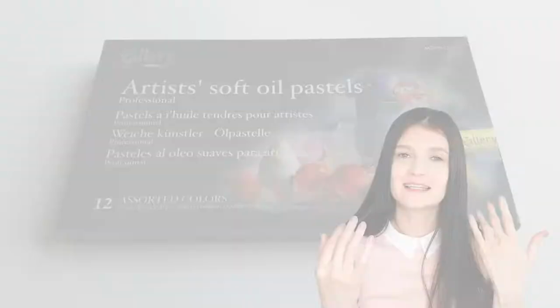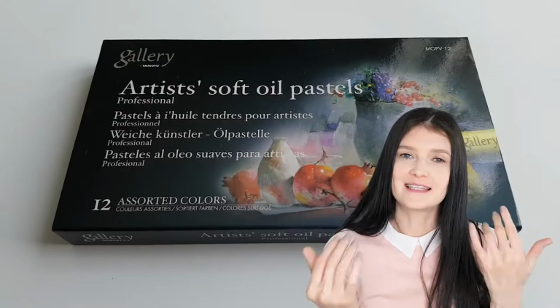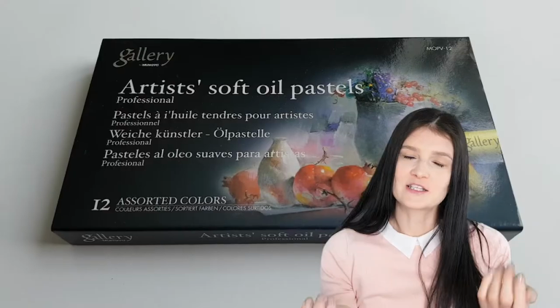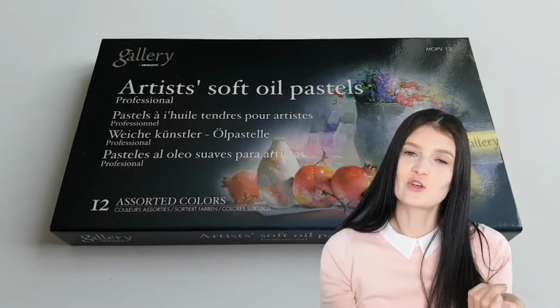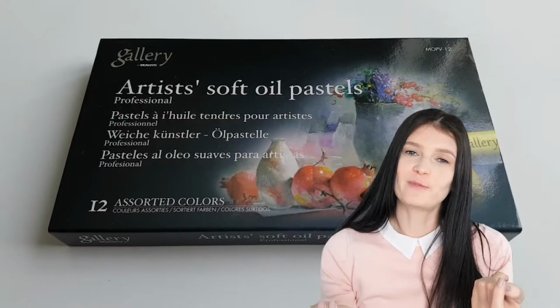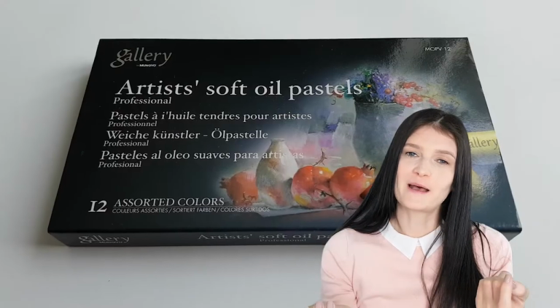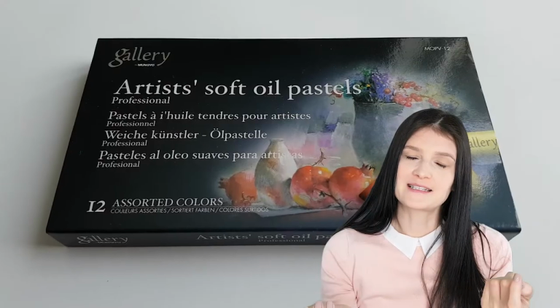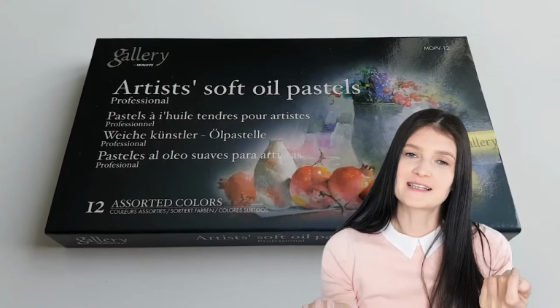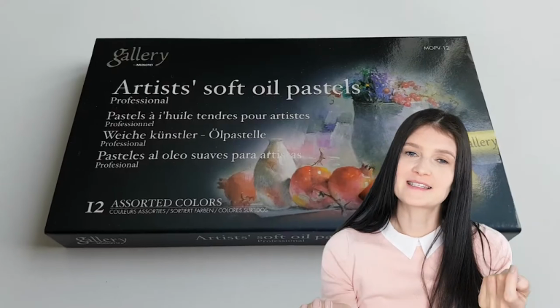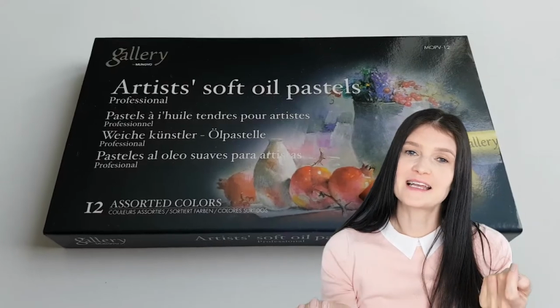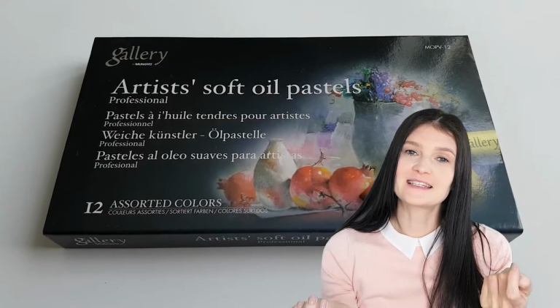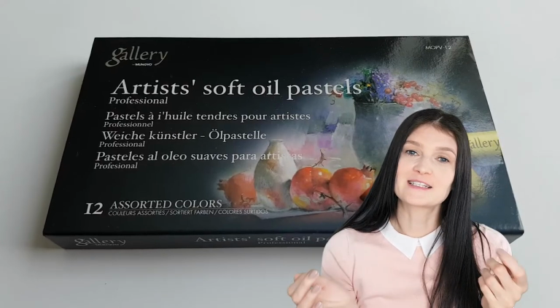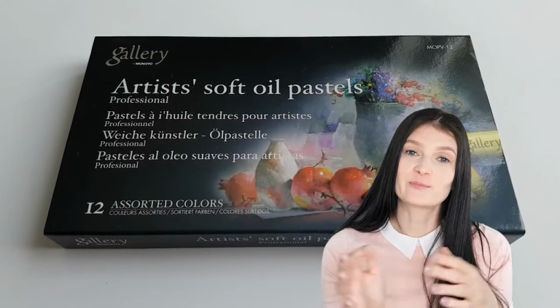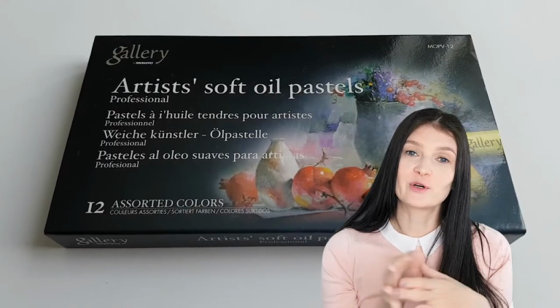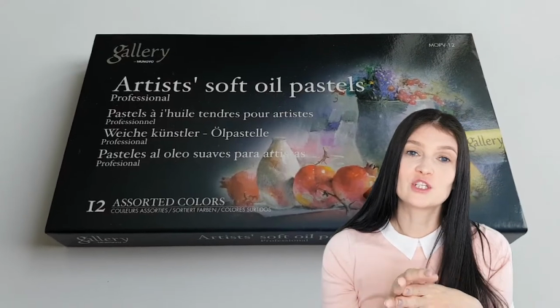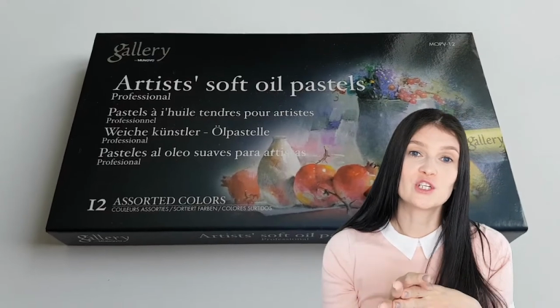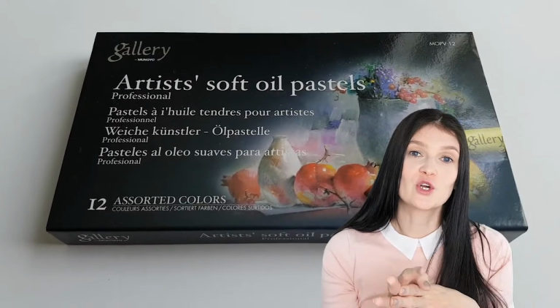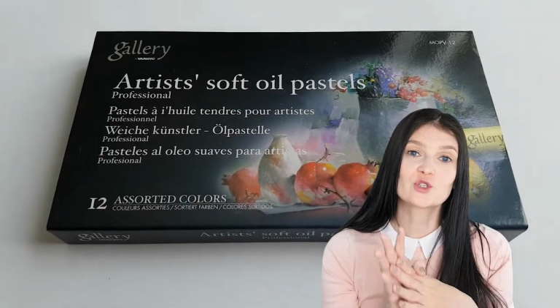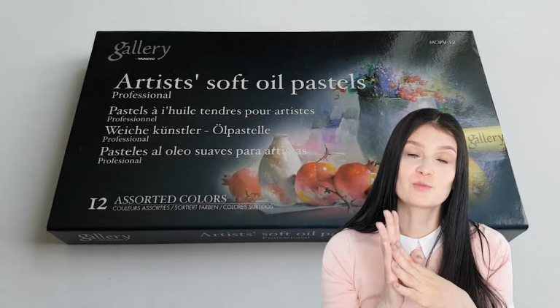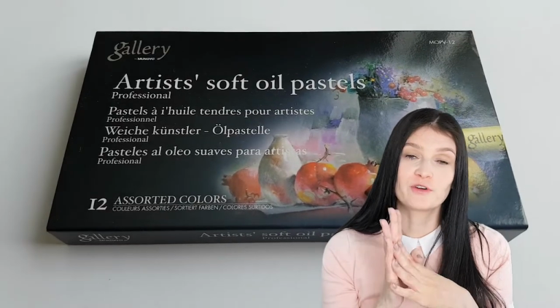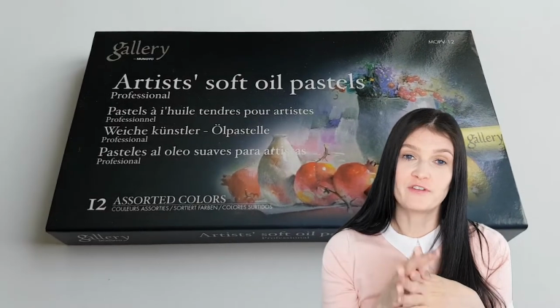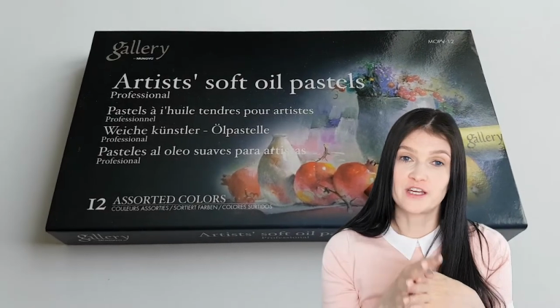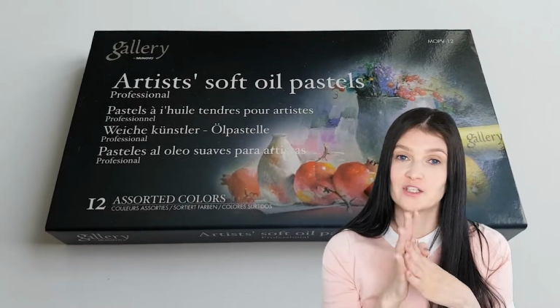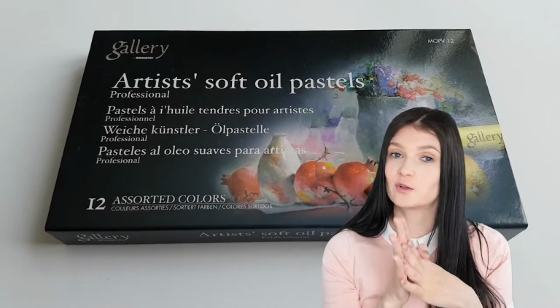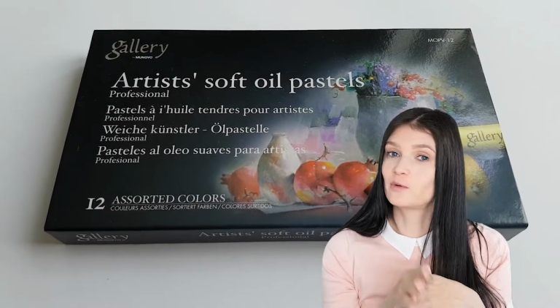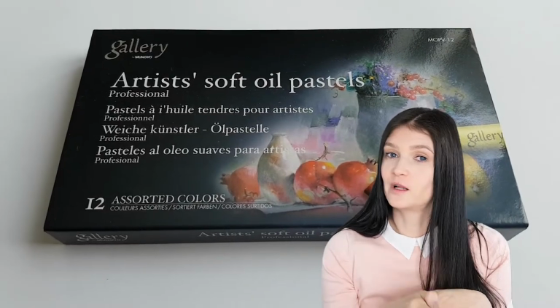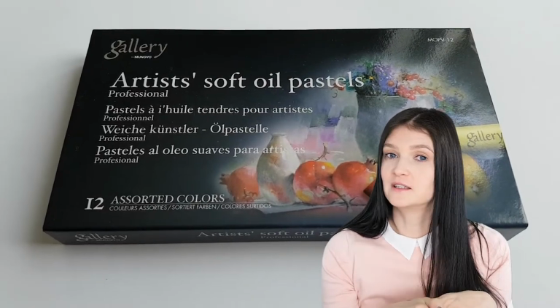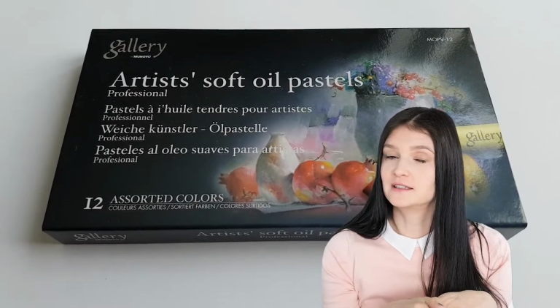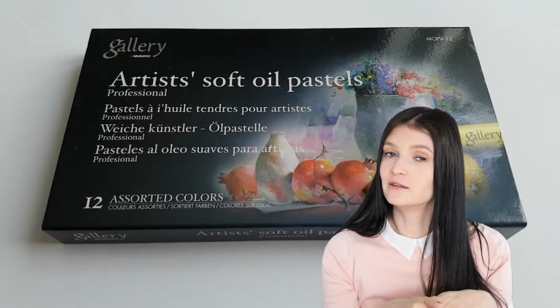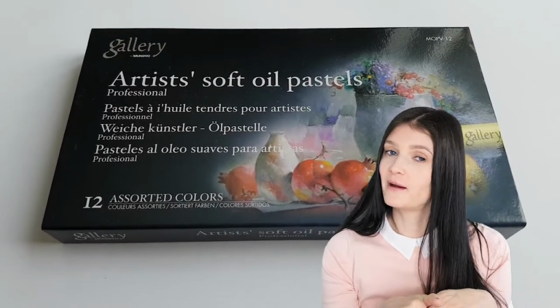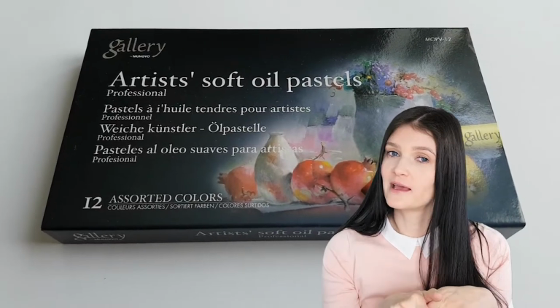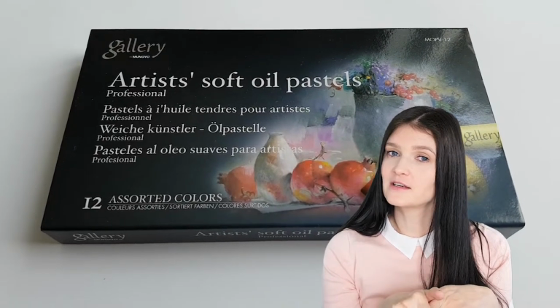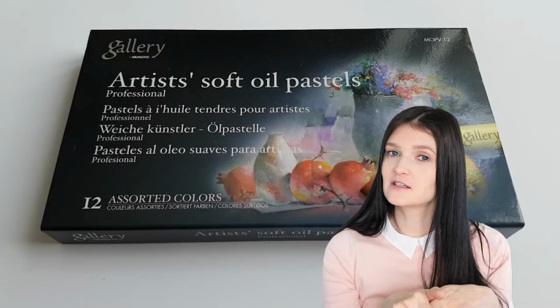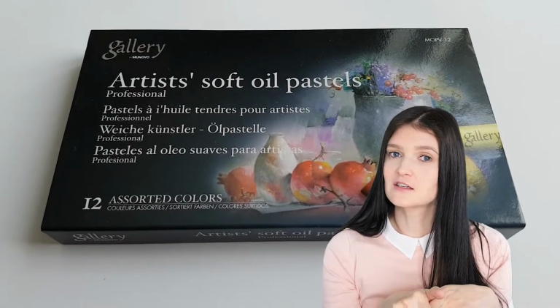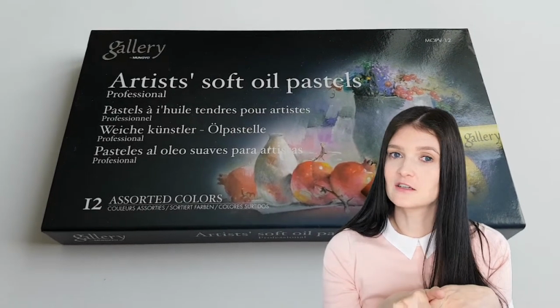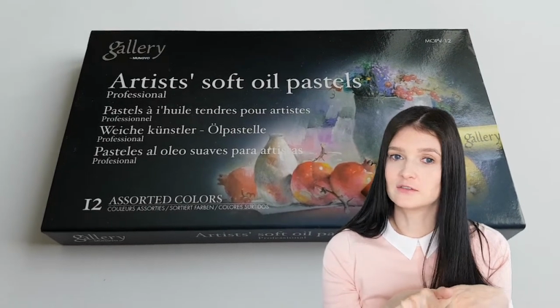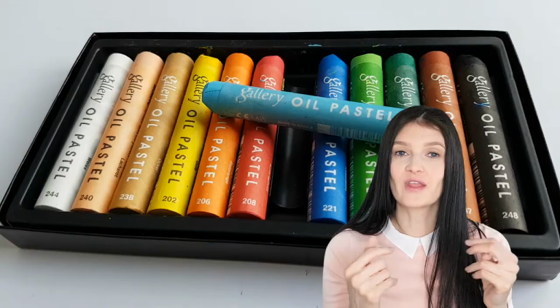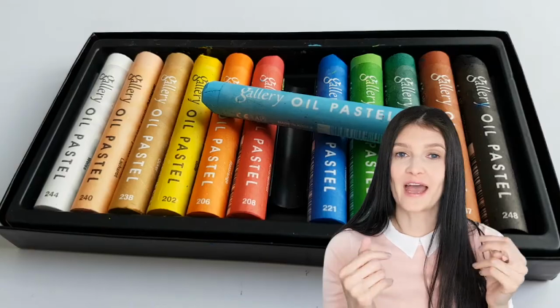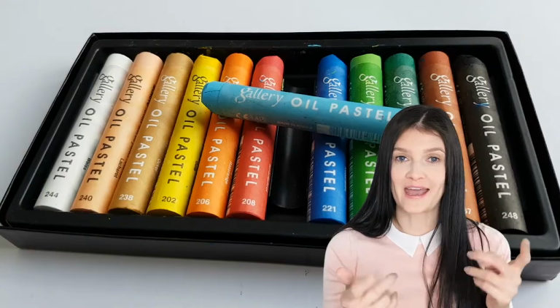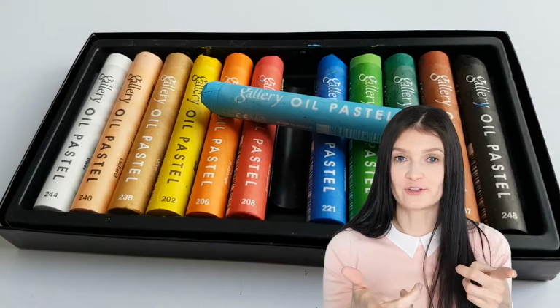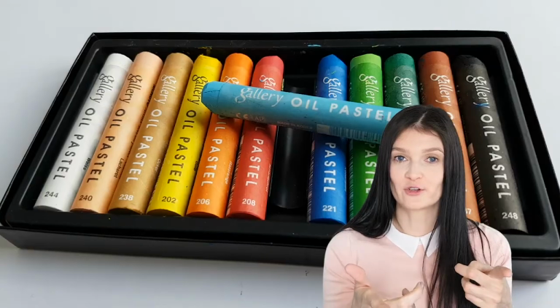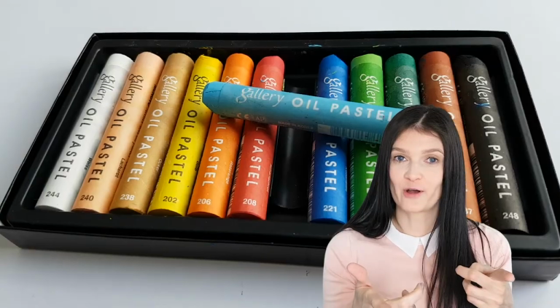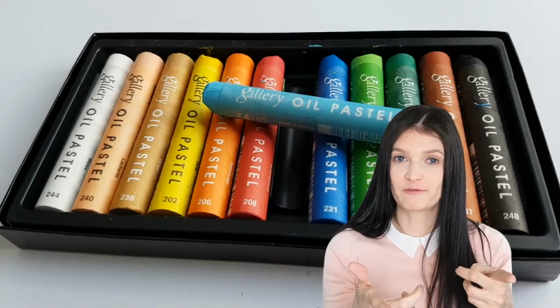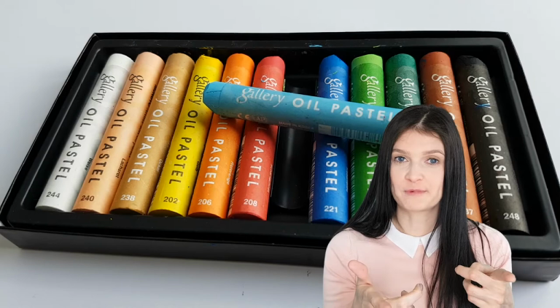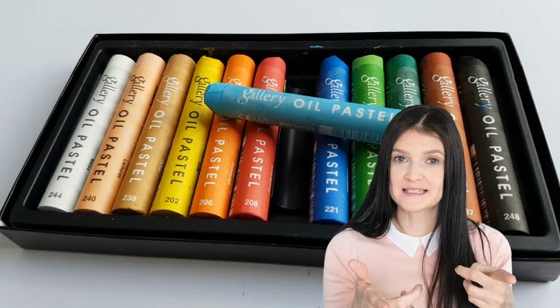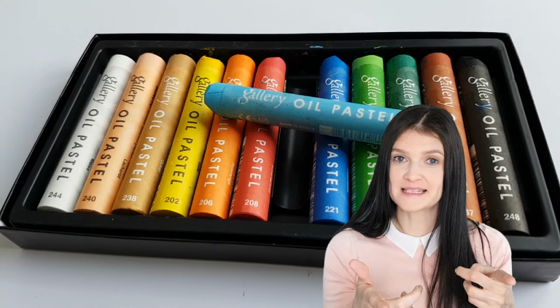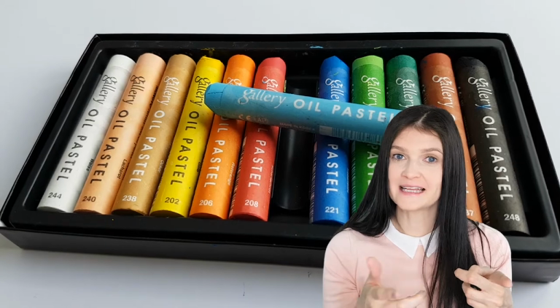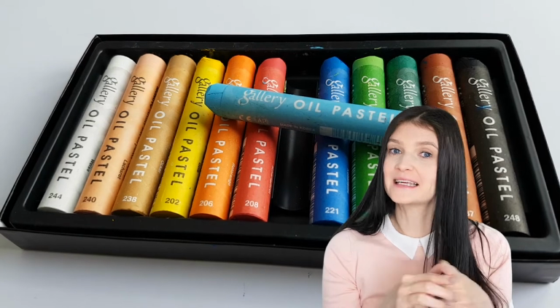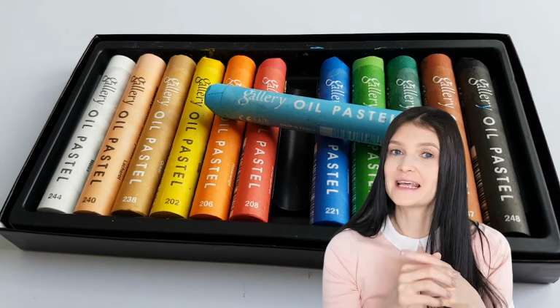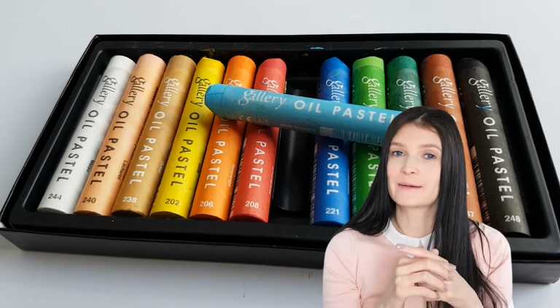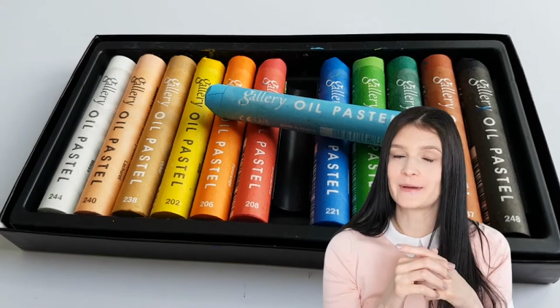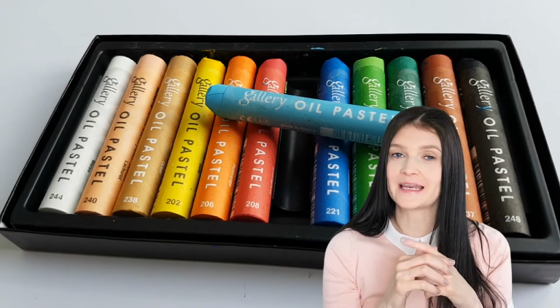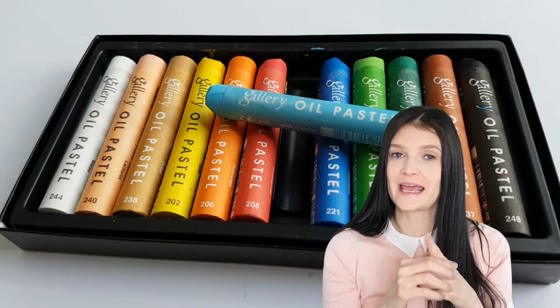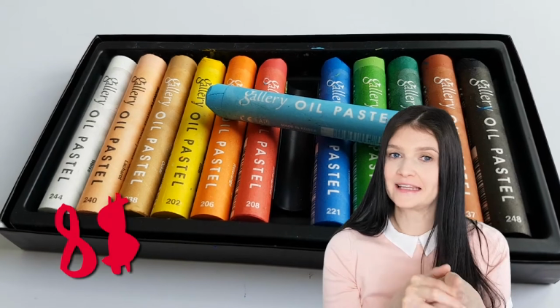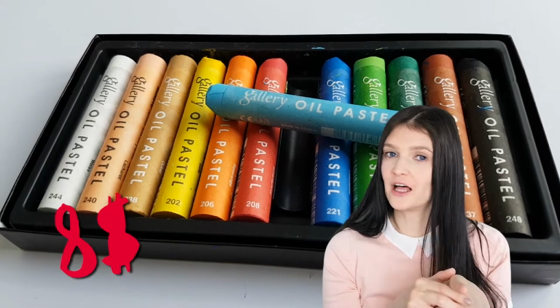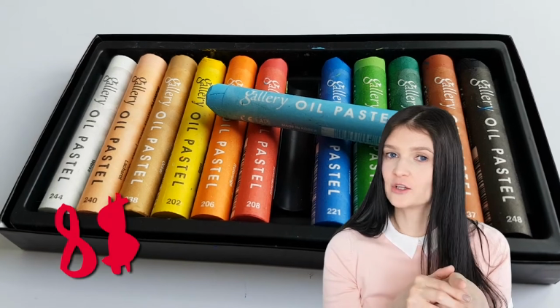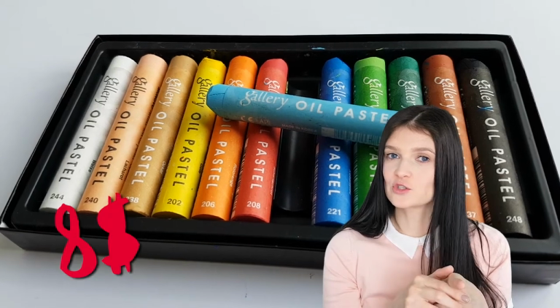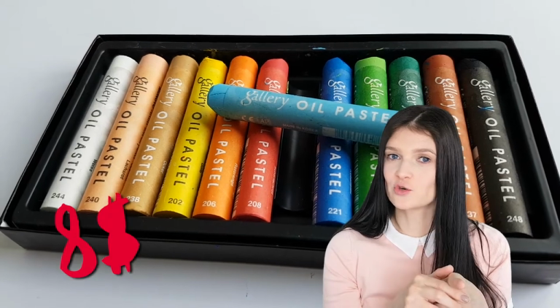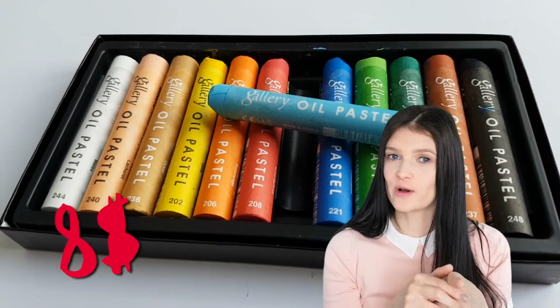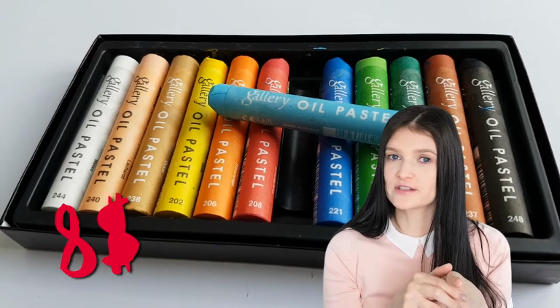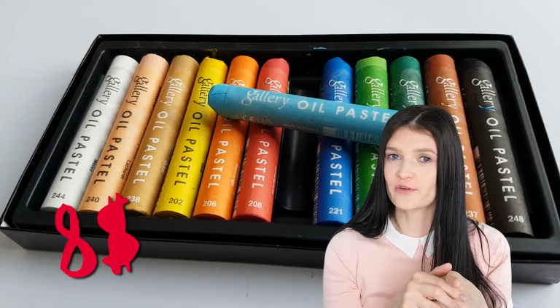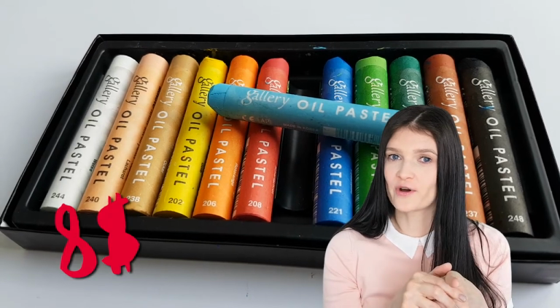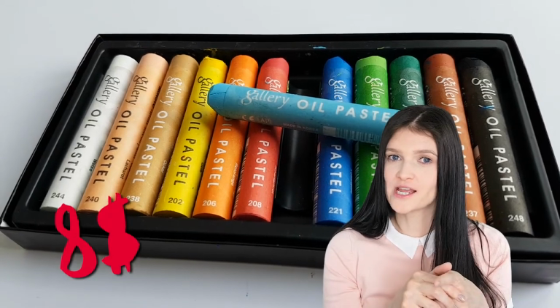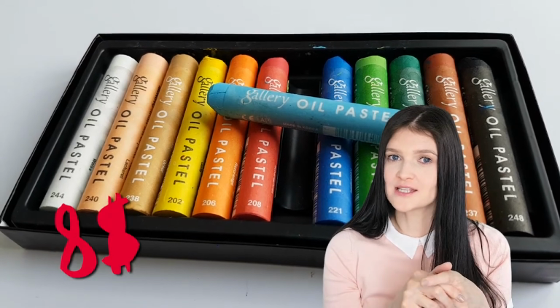This oil pastel set is Mongeo's professional quality range. I have the 12-piece set and I paid $8 US for it.